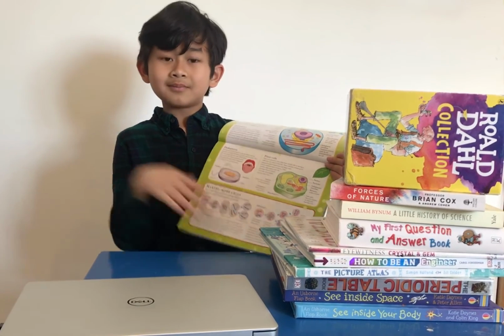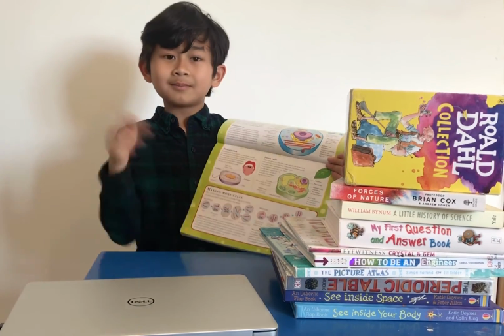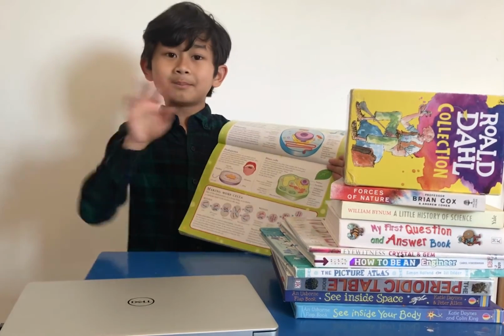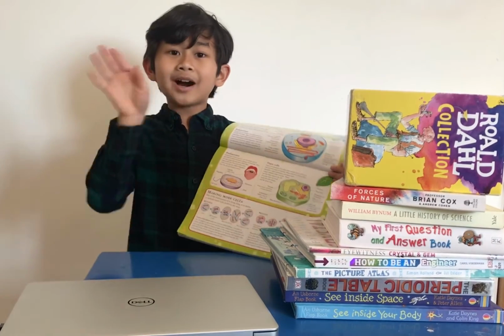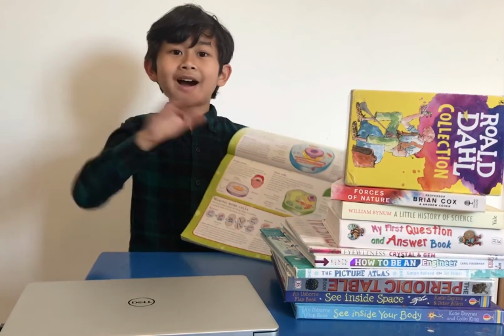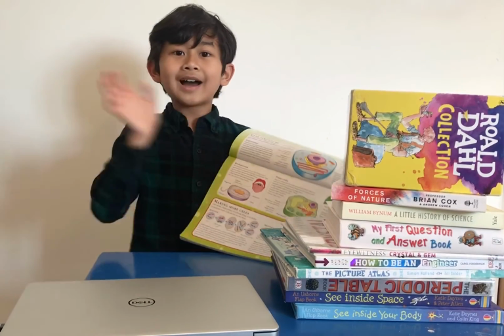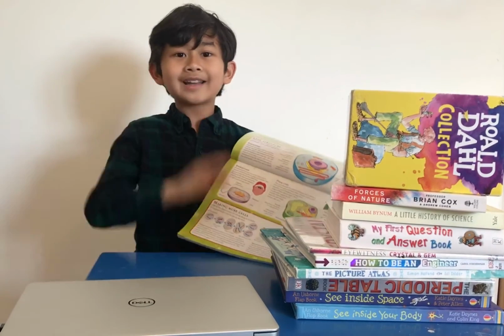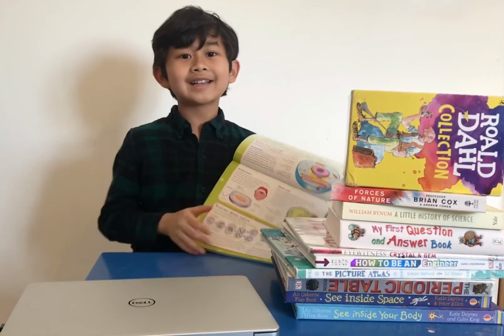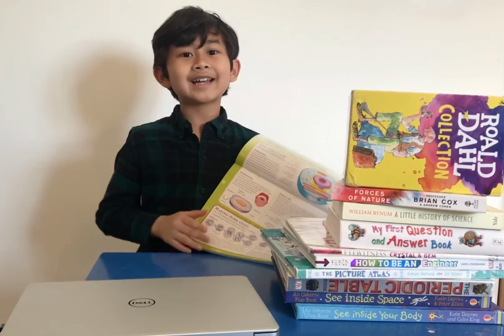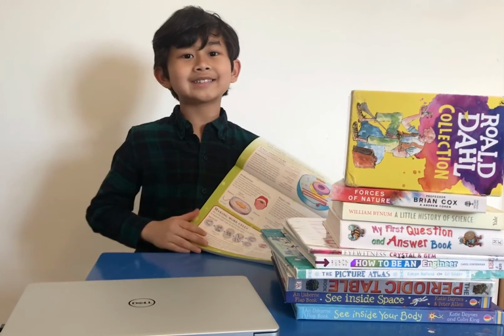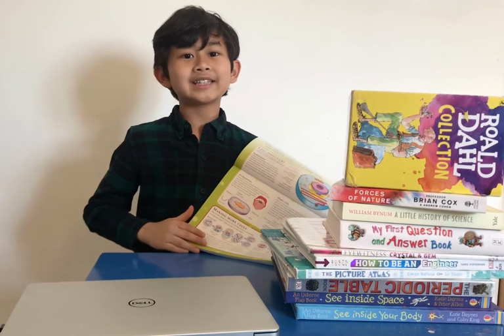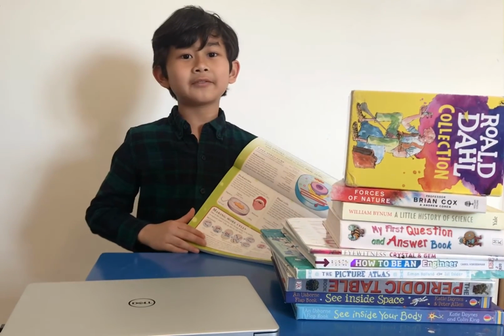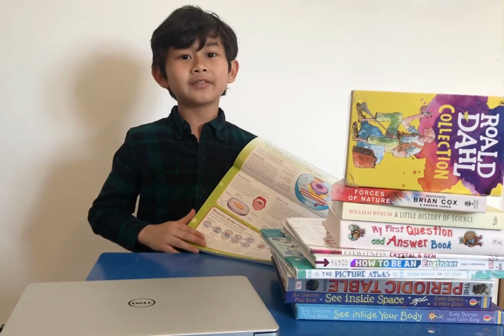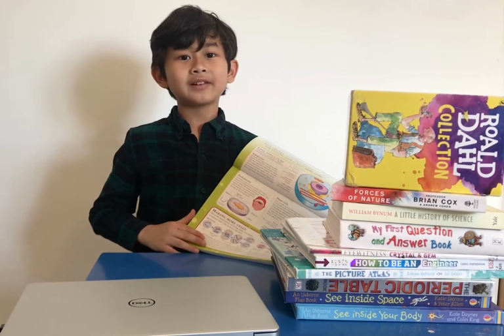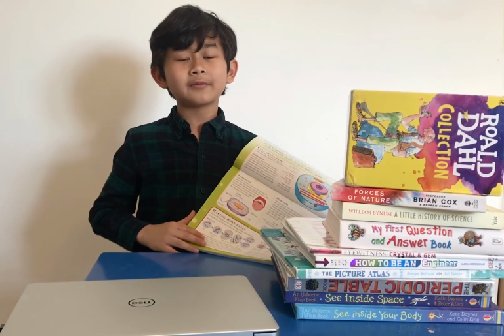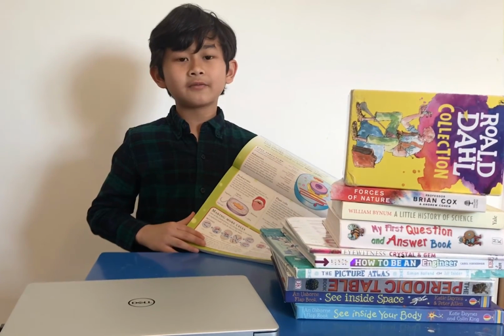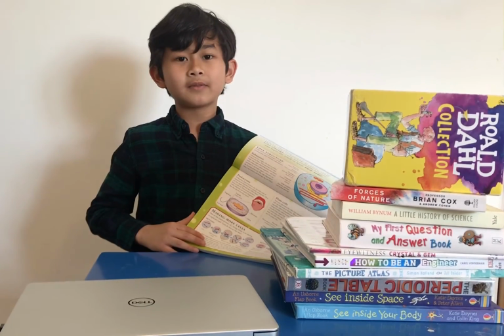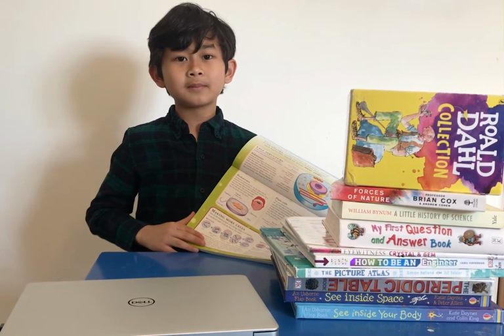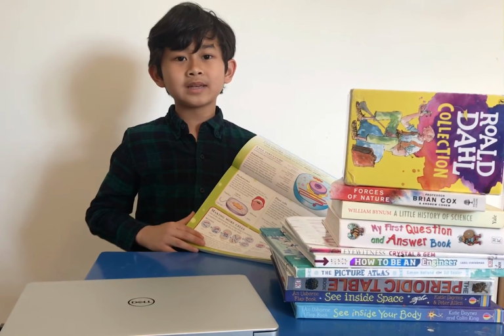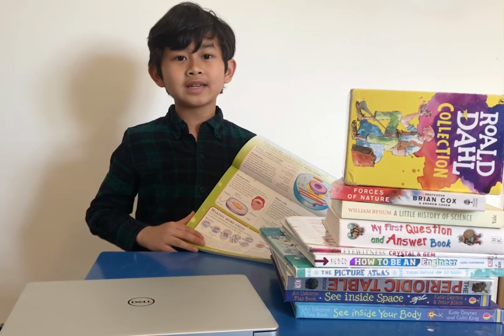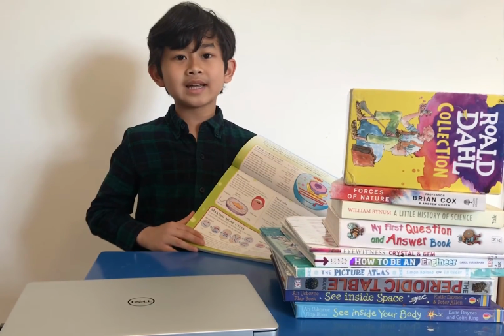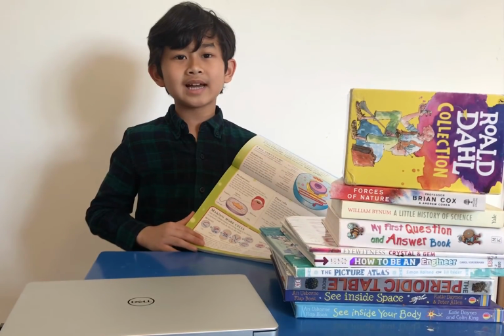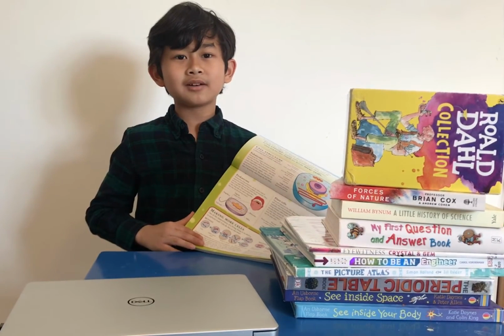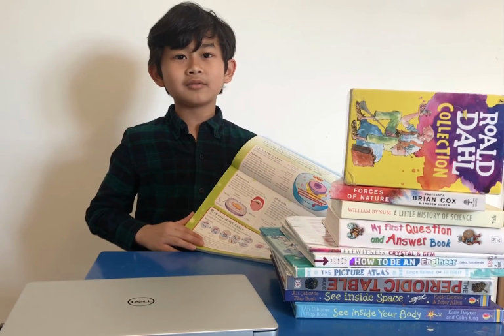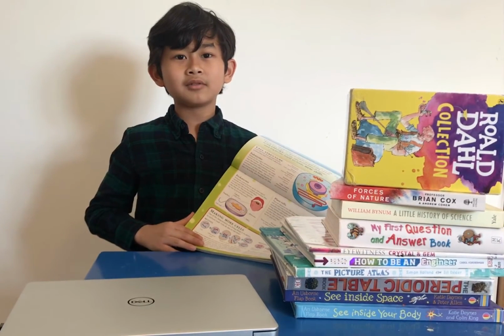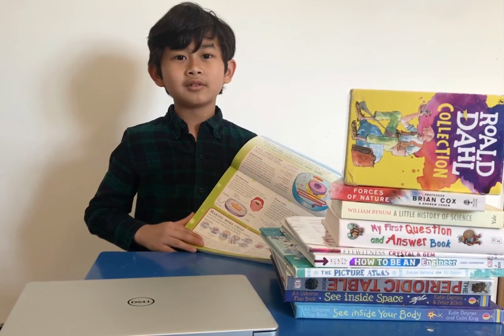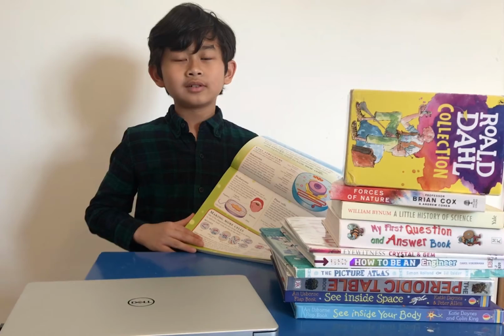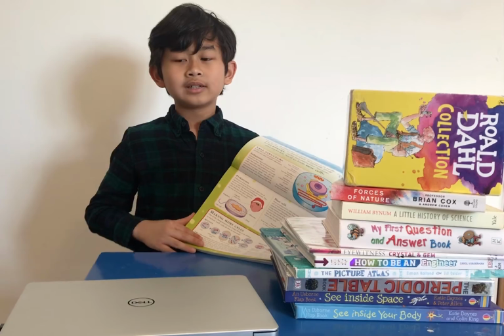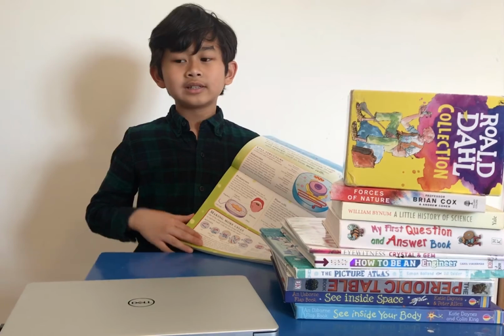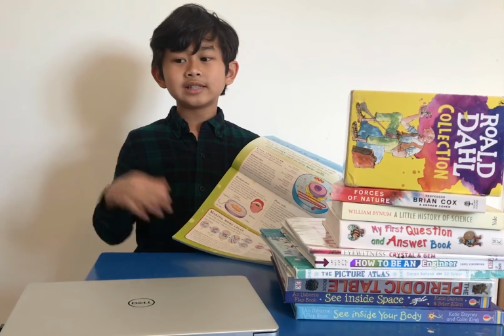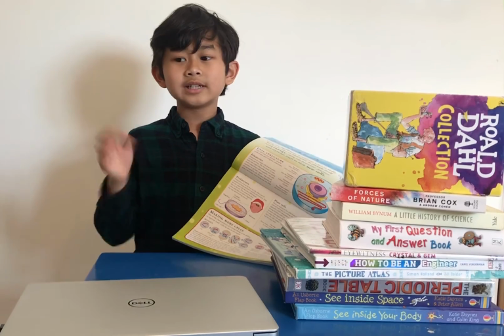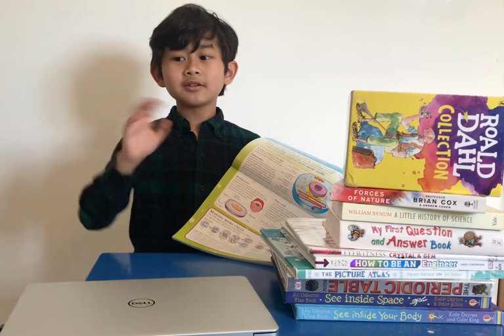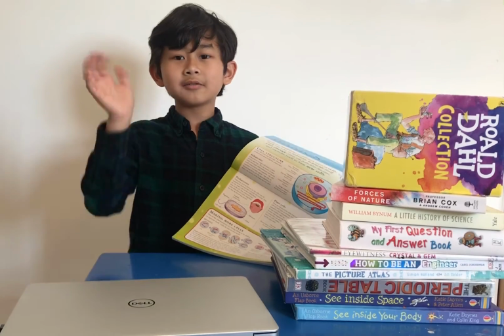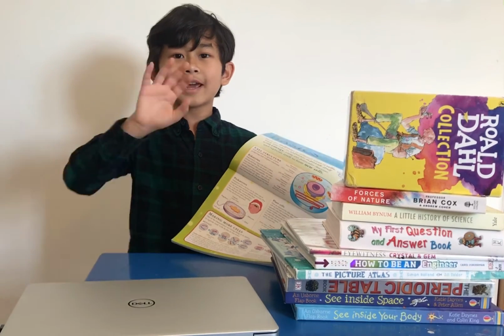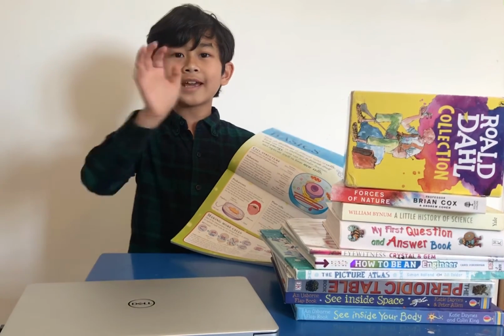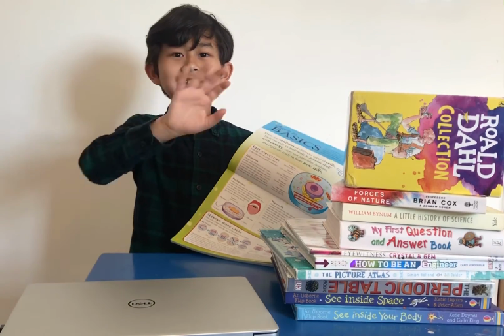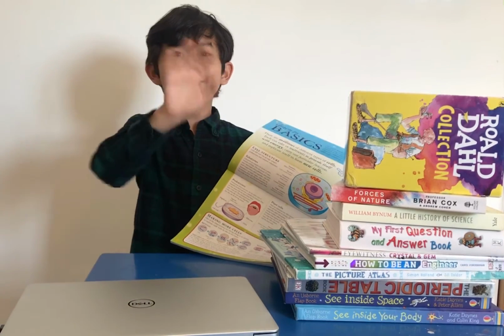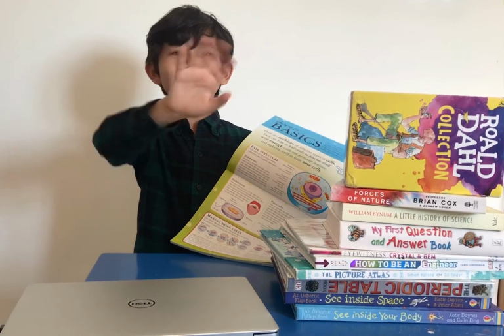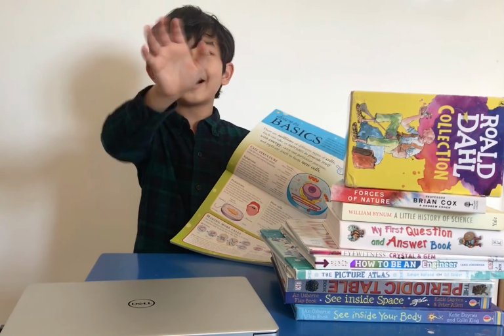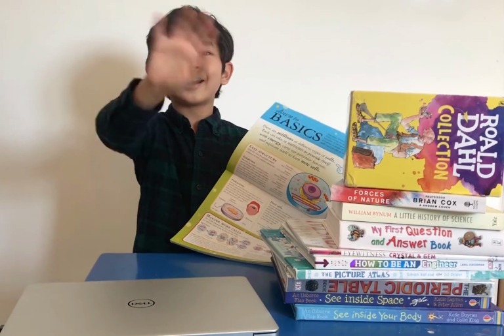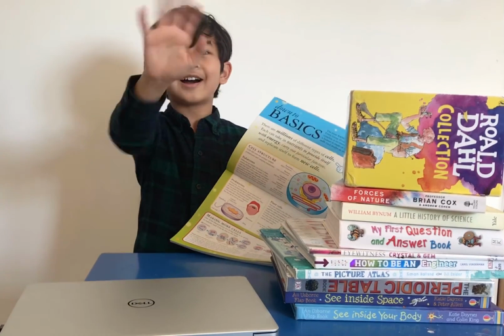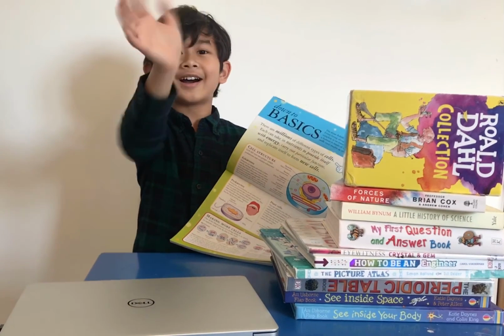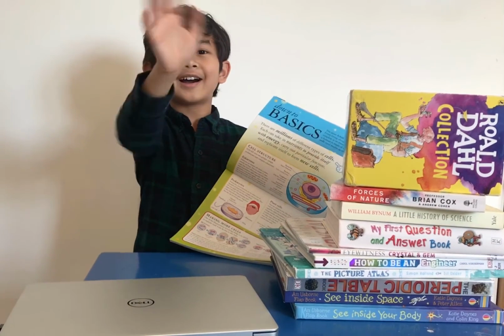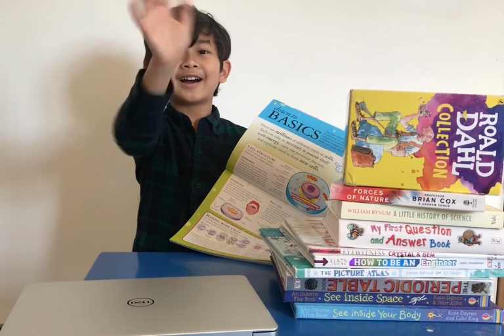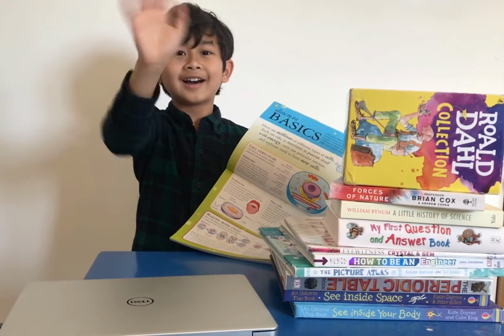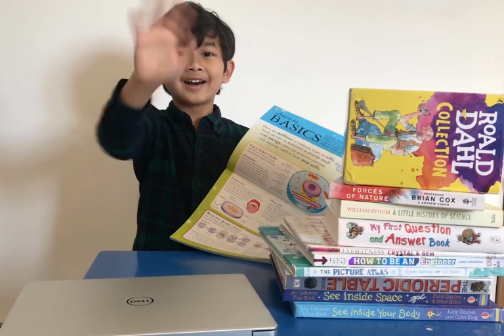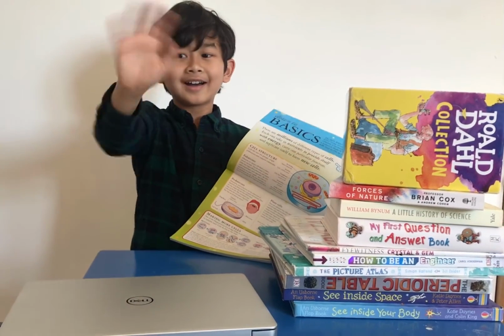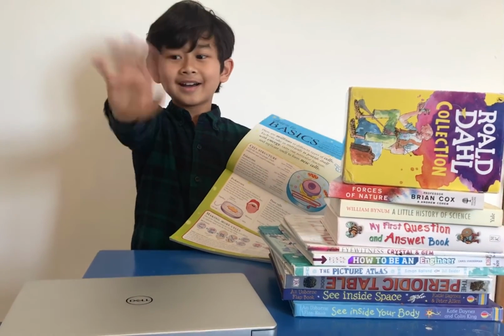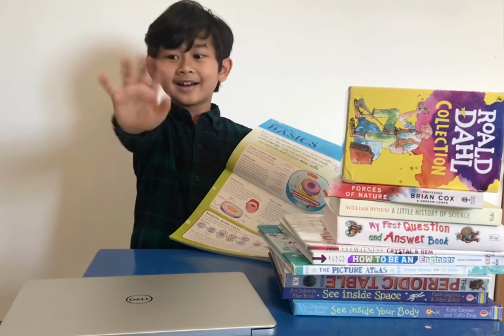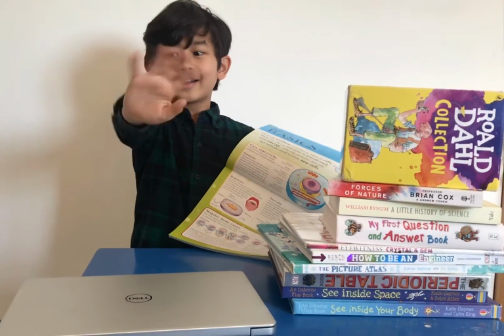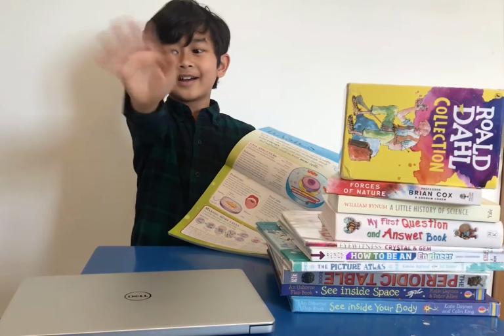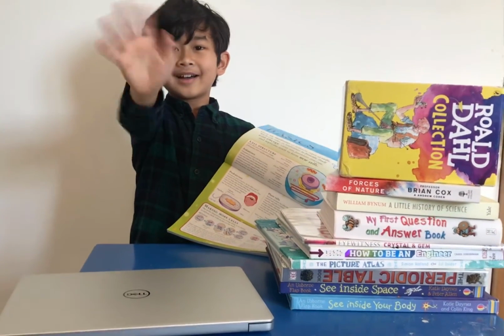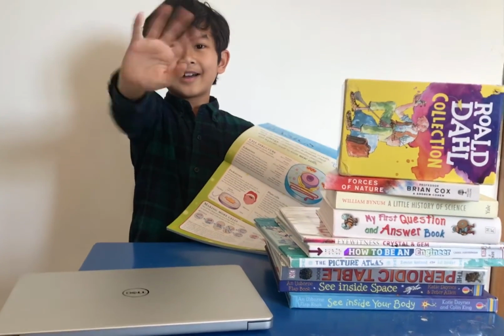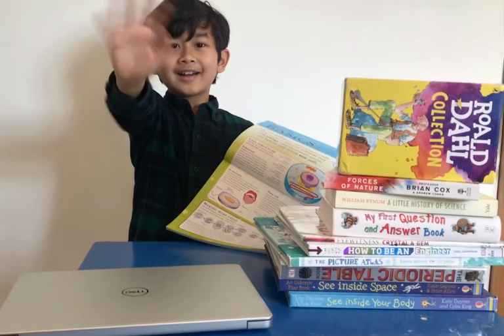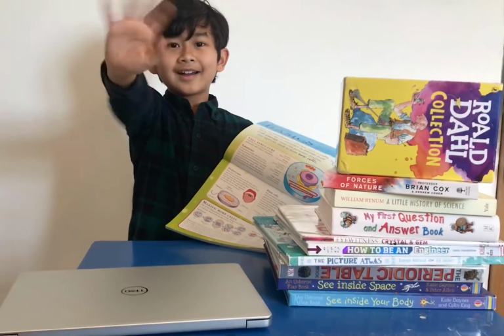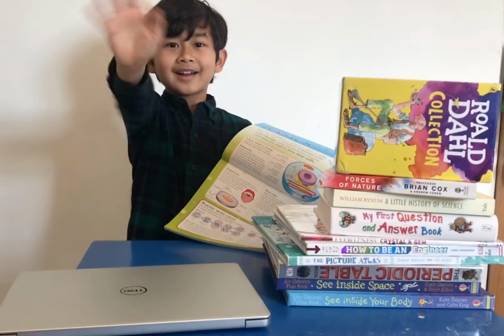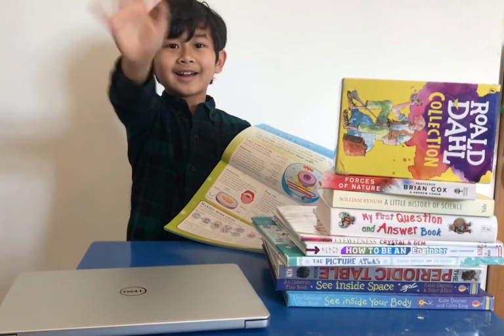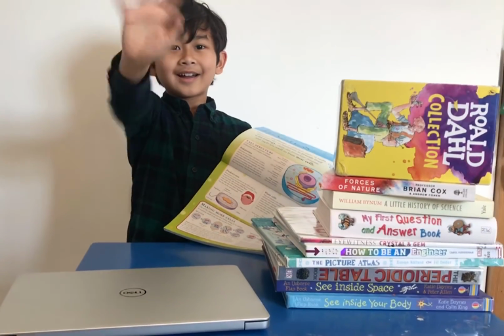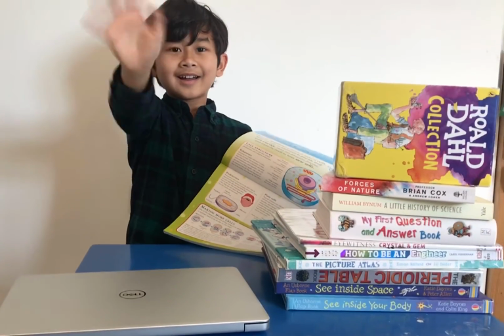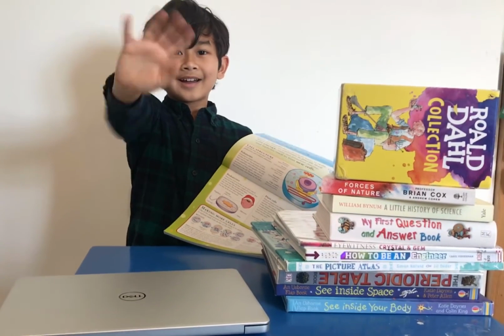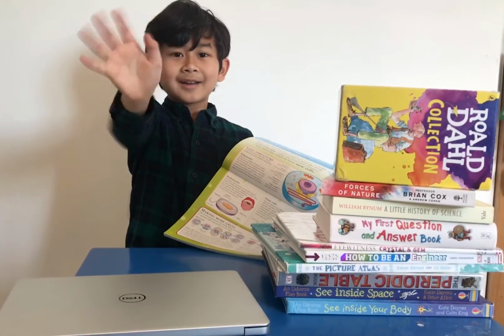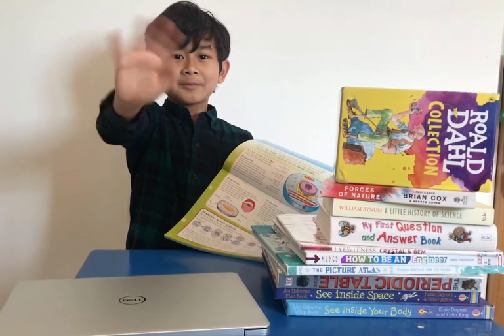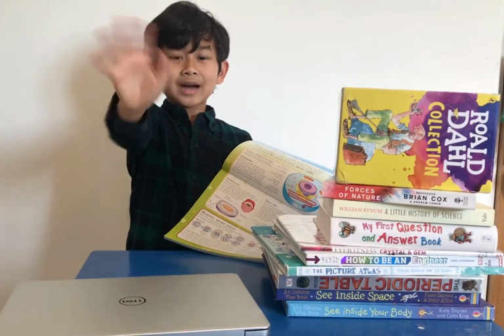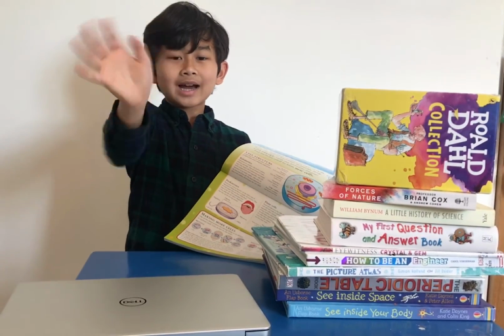Alright, that's it for me now. See you later. Bye bye.